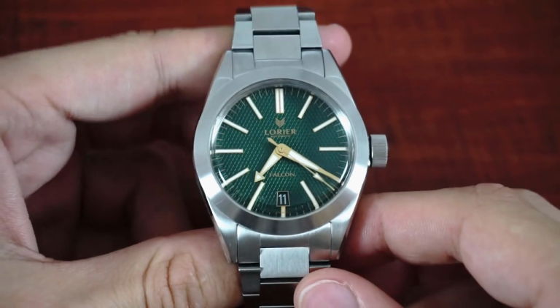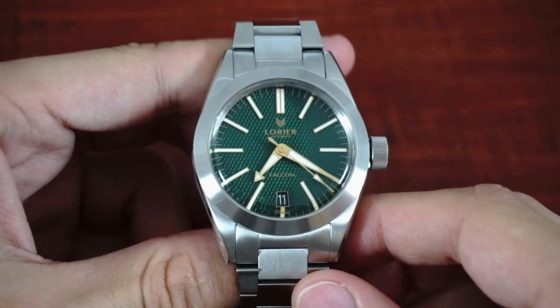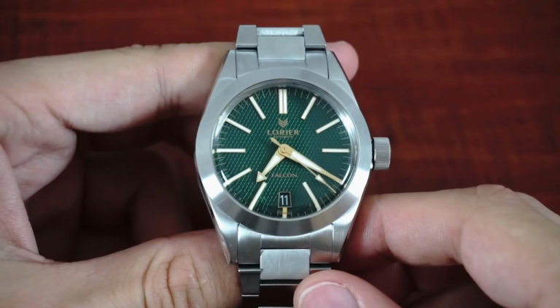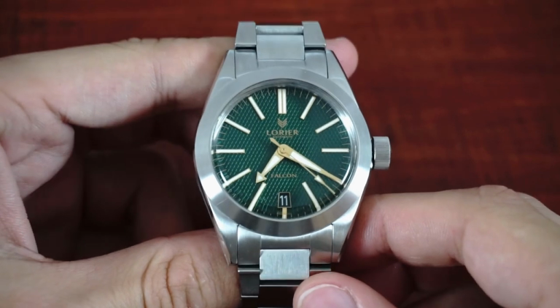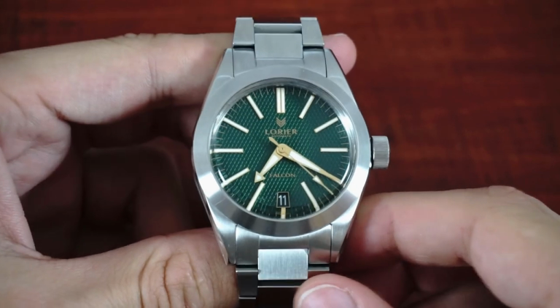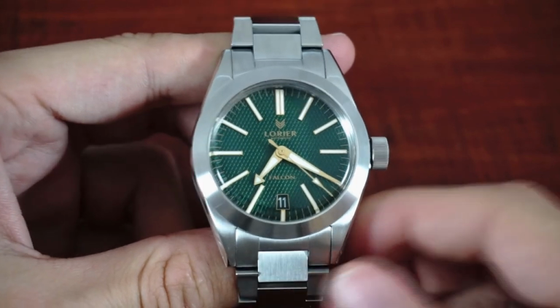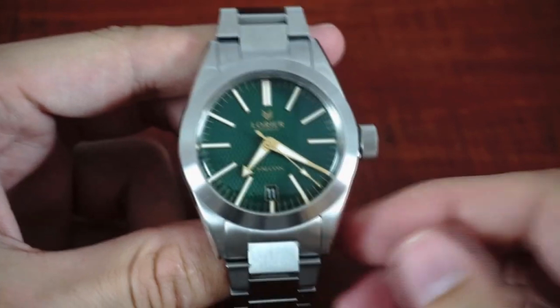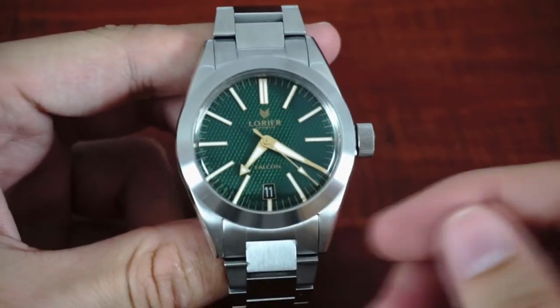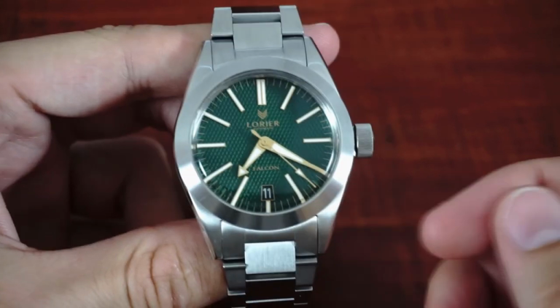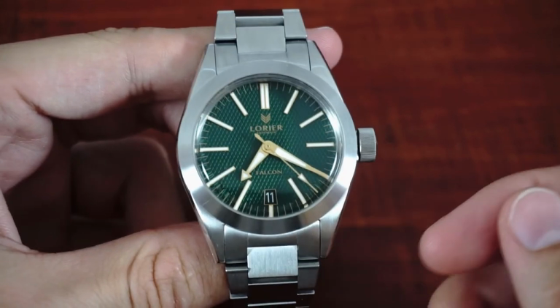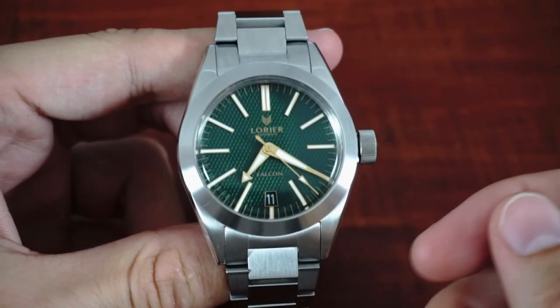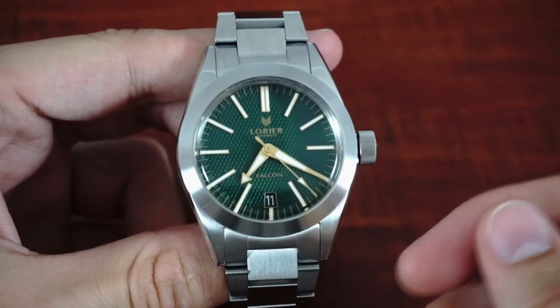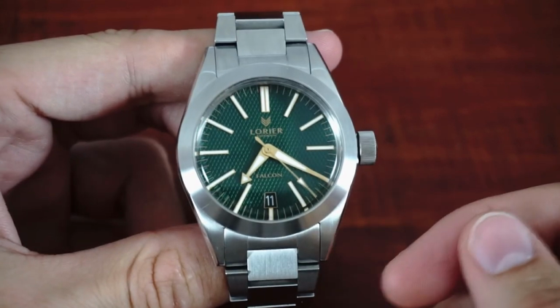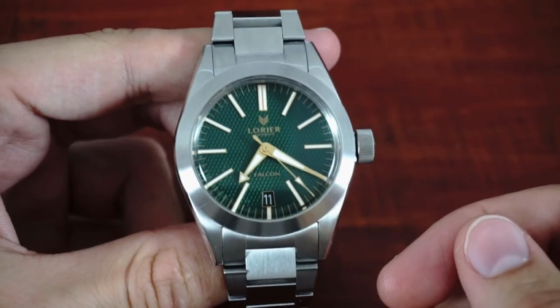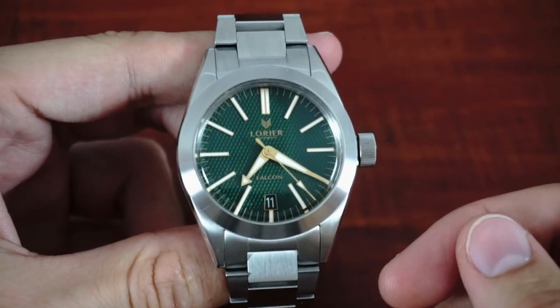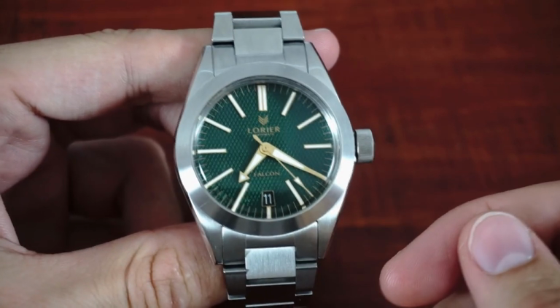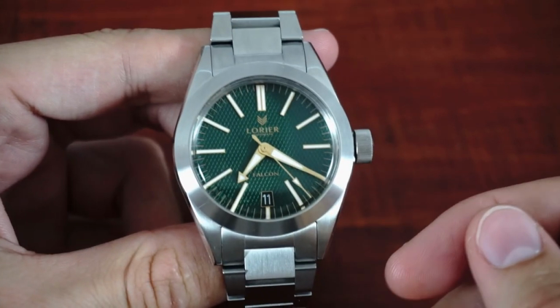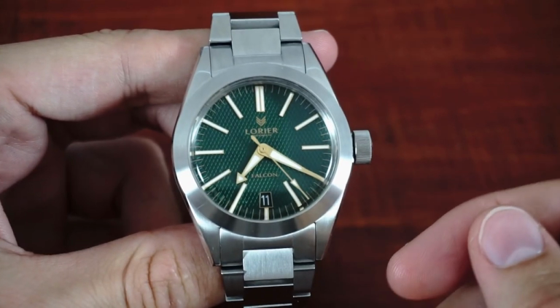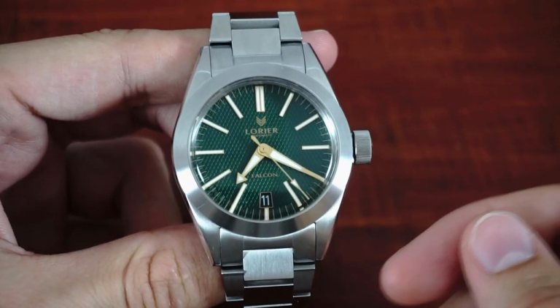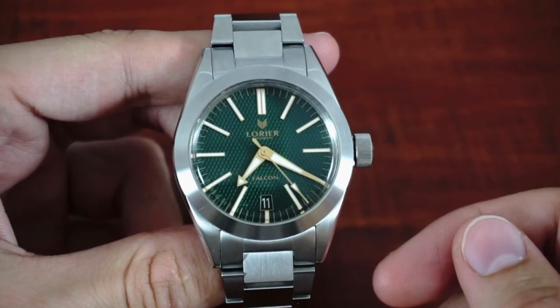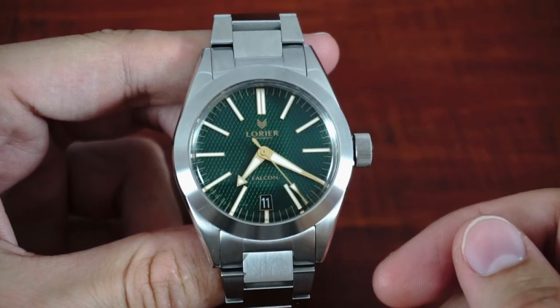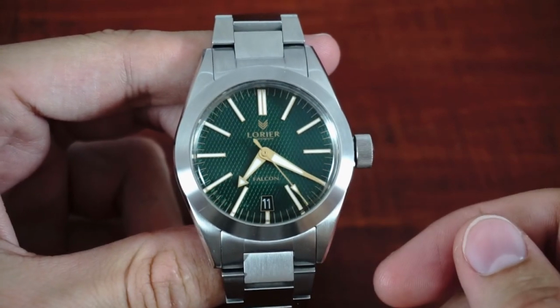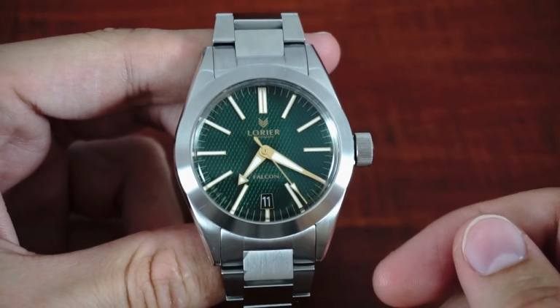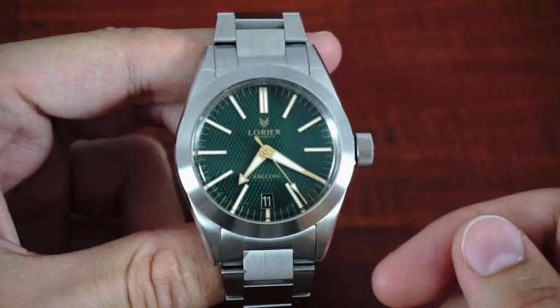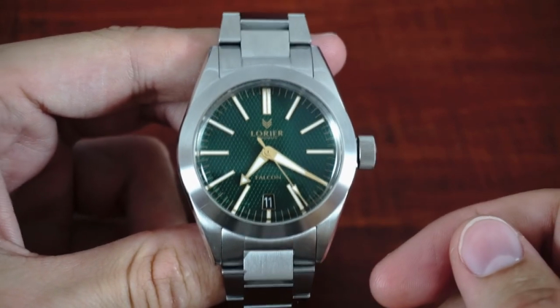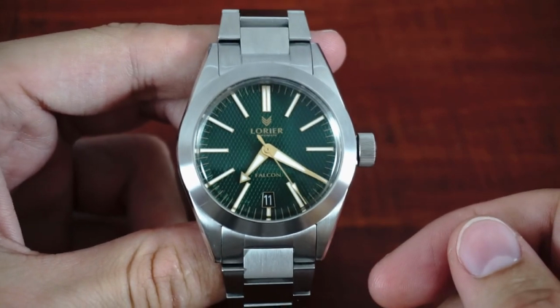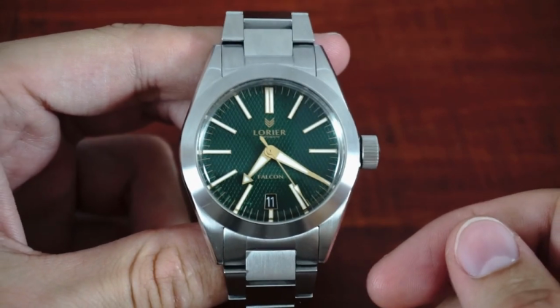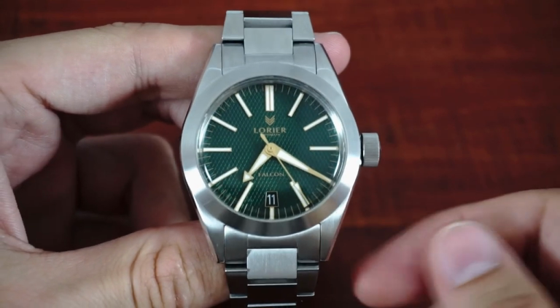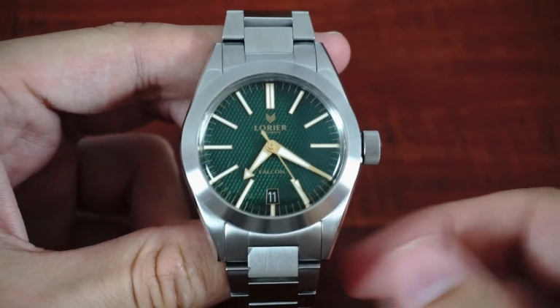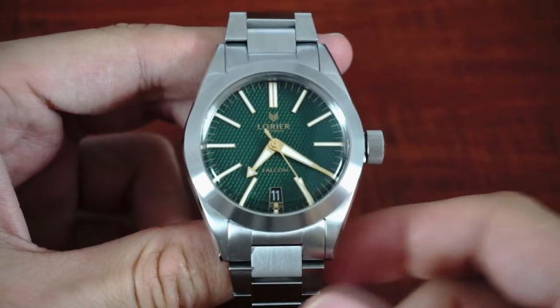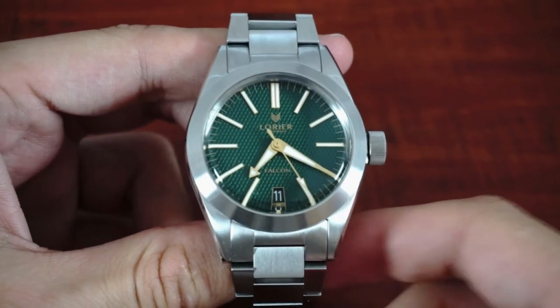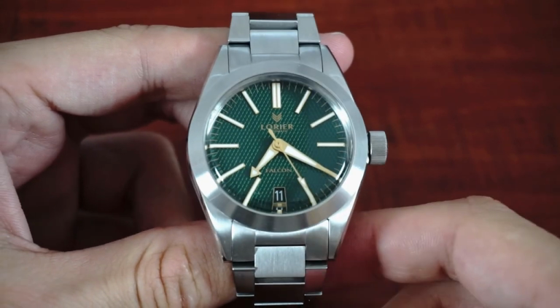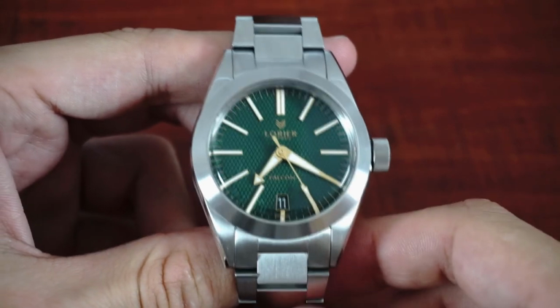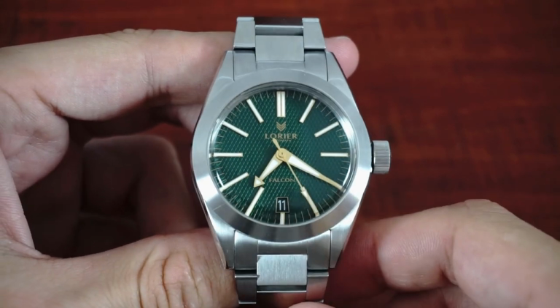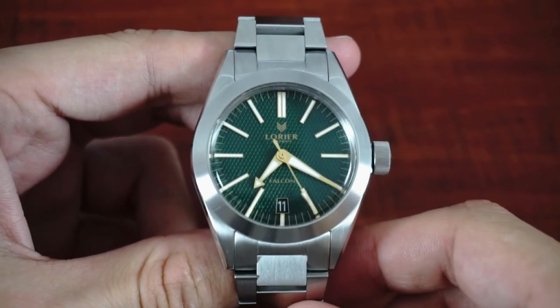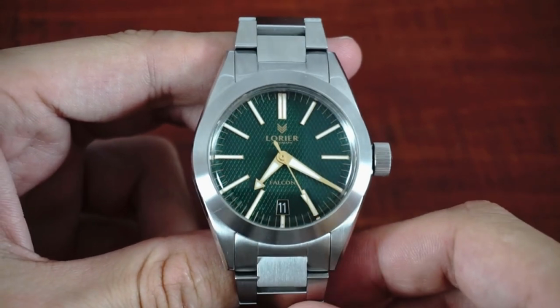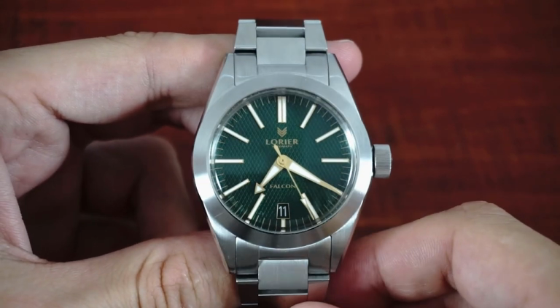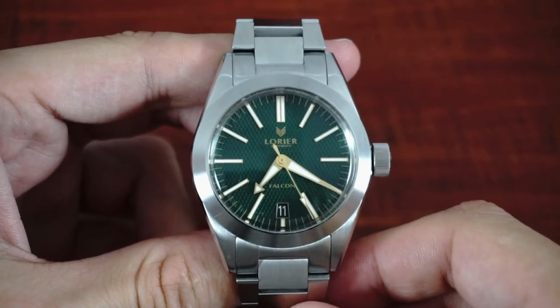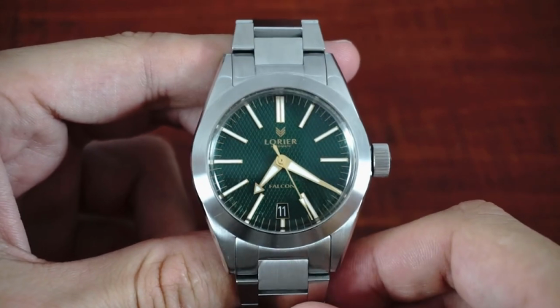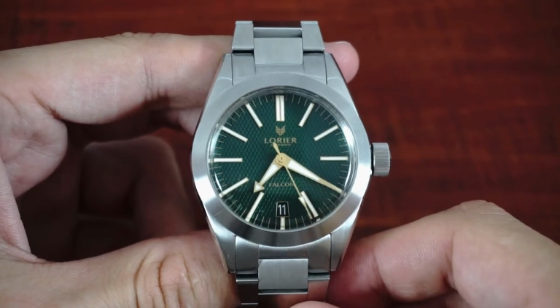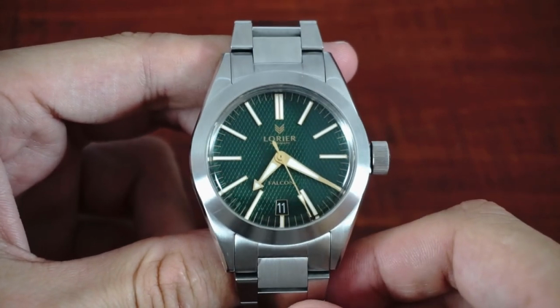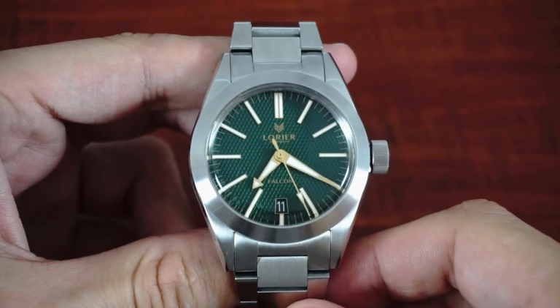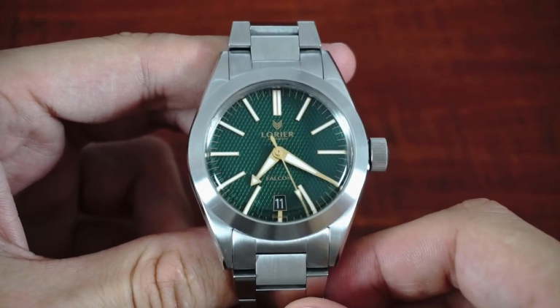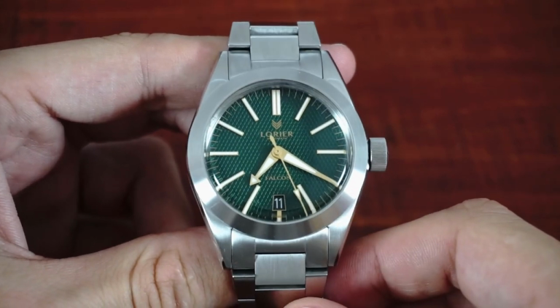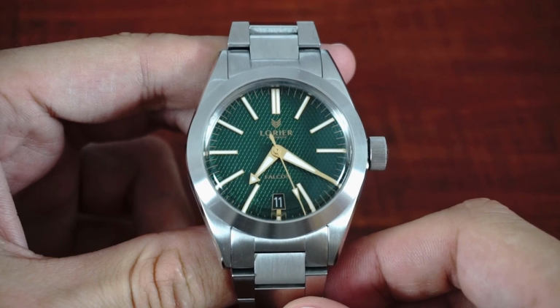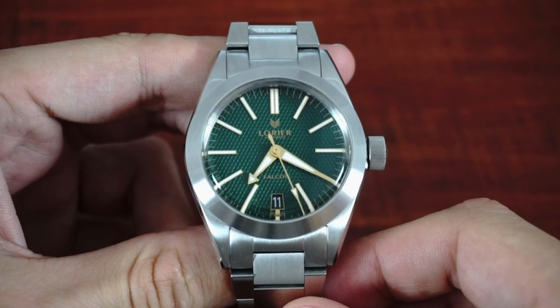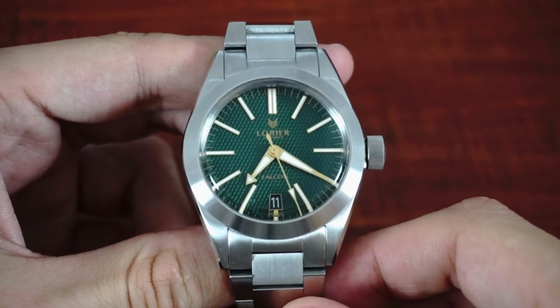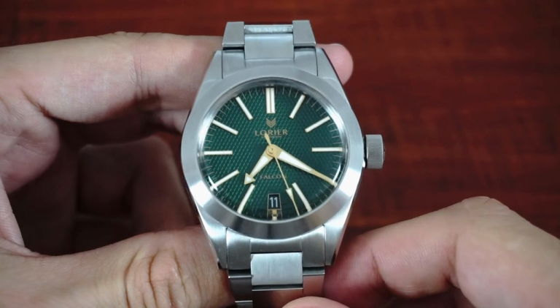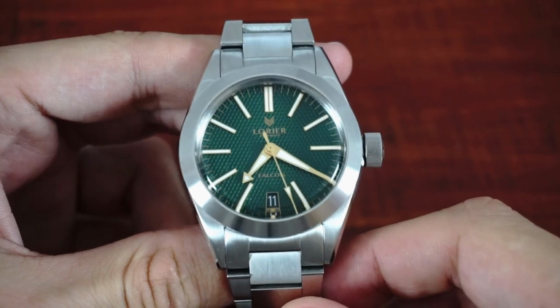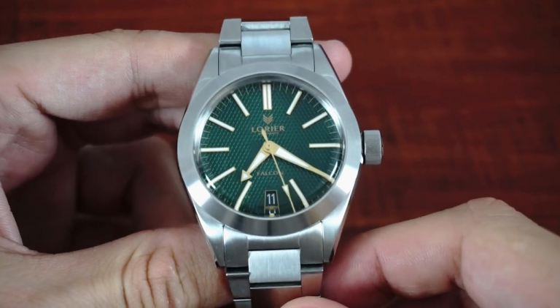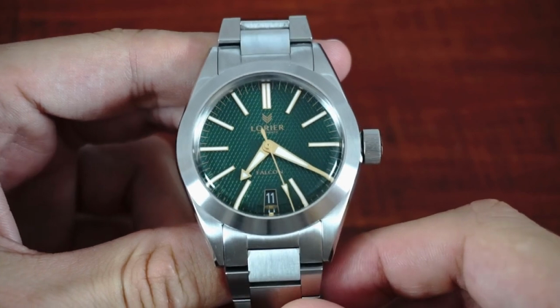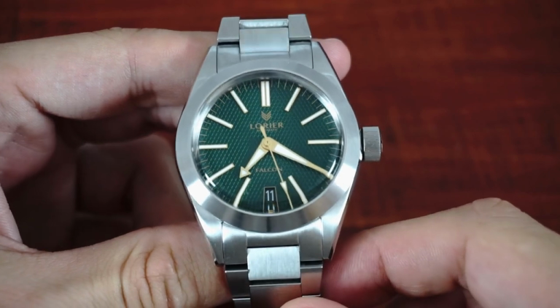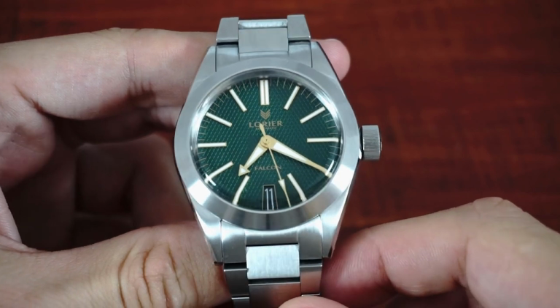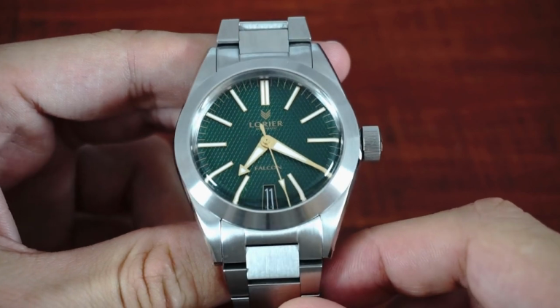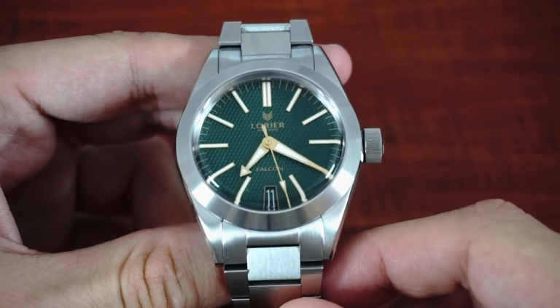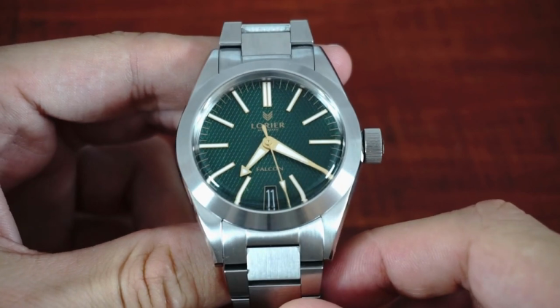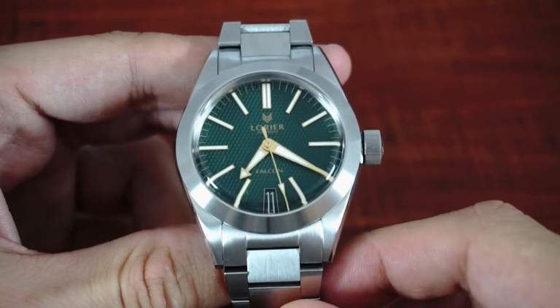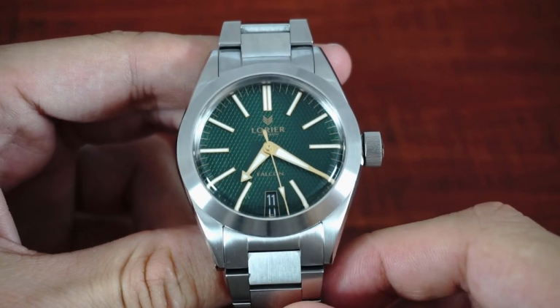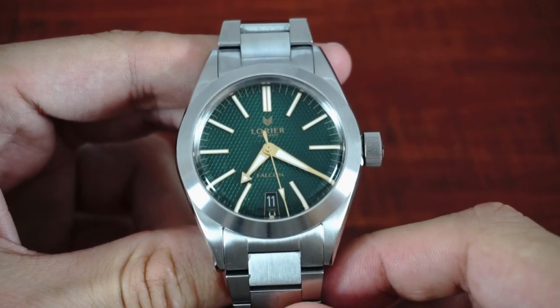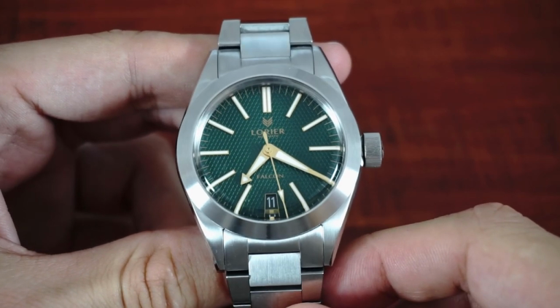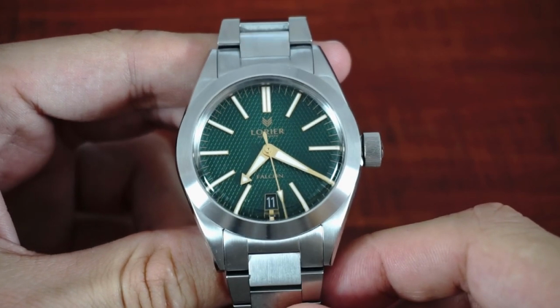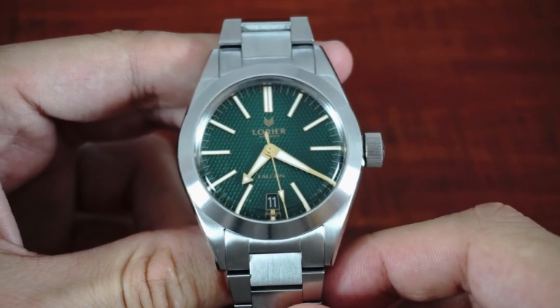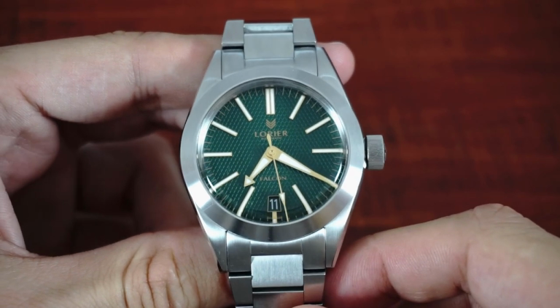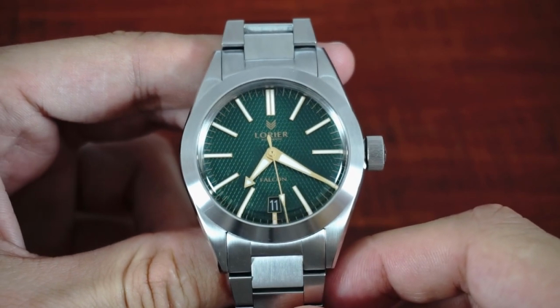Hello, my name is Leonardo and welcome to my watchlist. Today I want to show you one of my watches, the Lorier Falcon in five minutes.